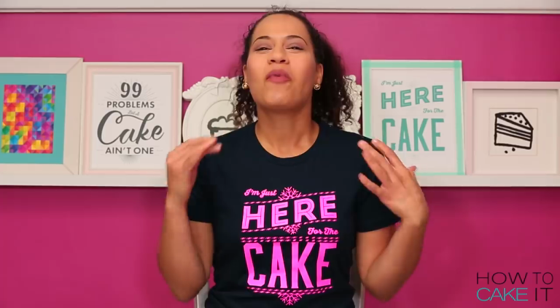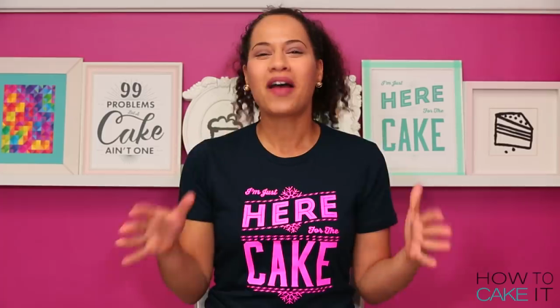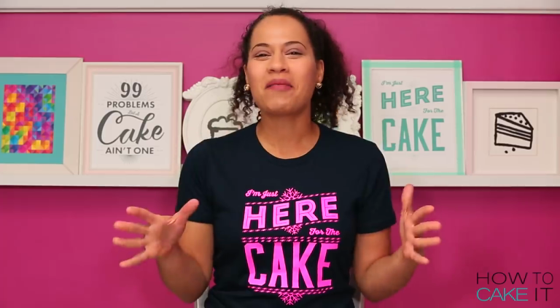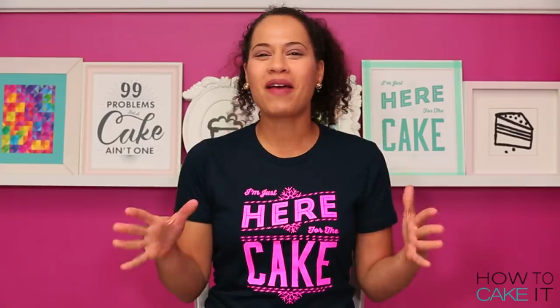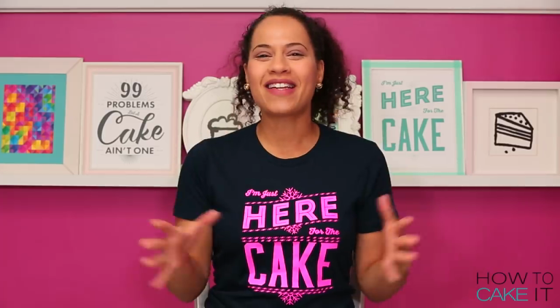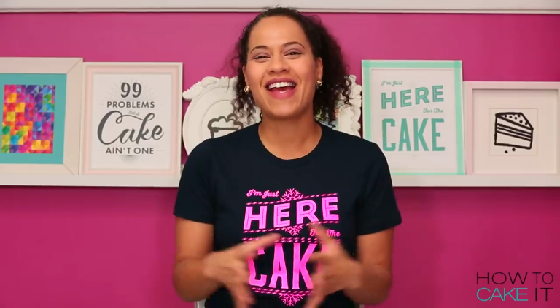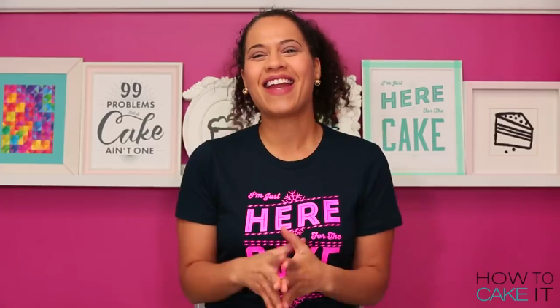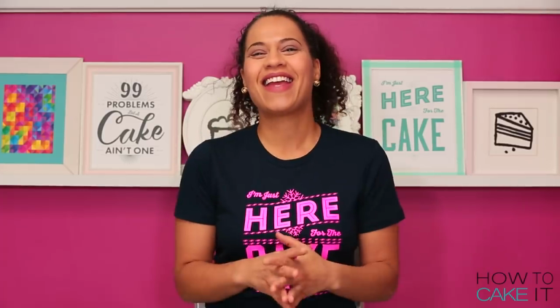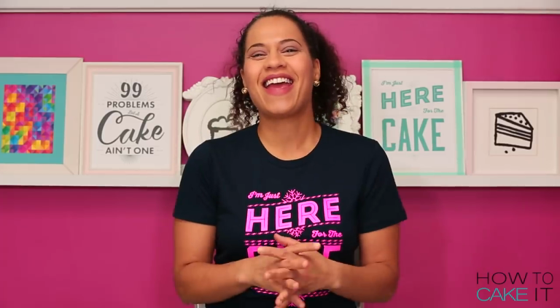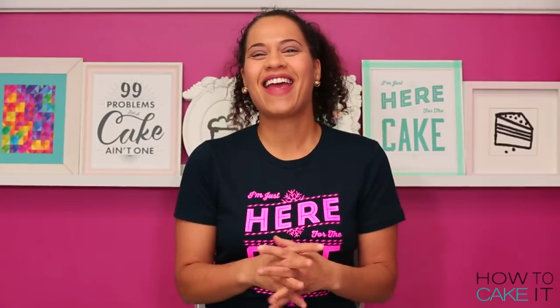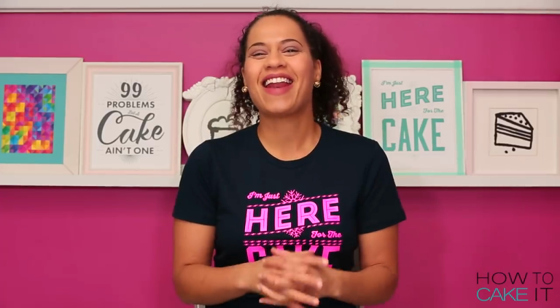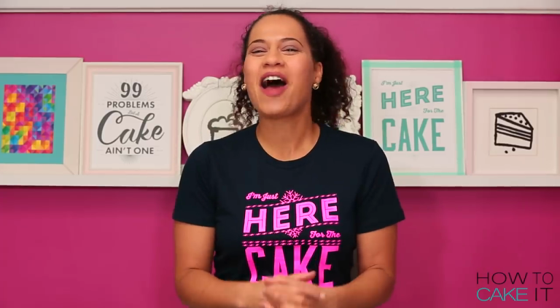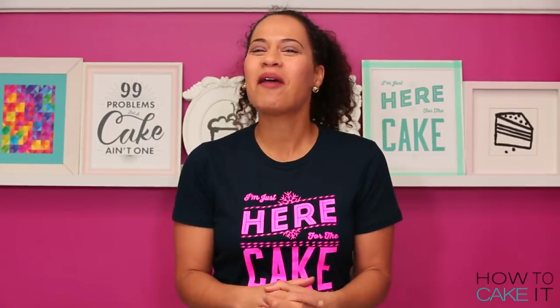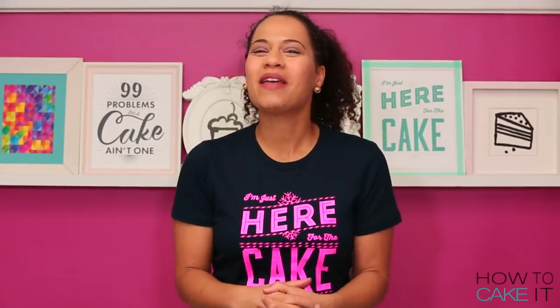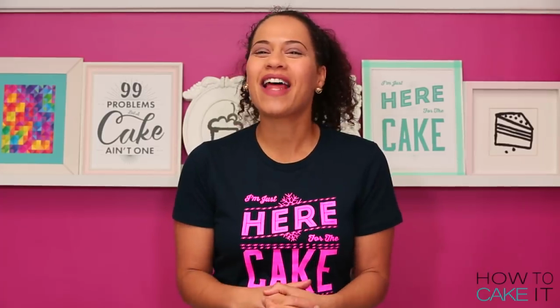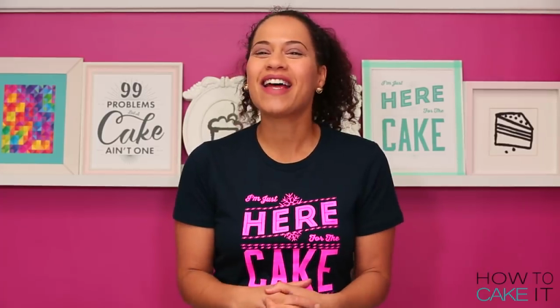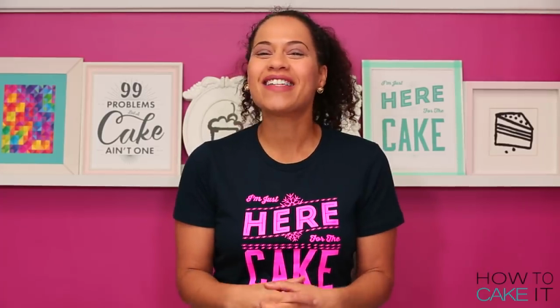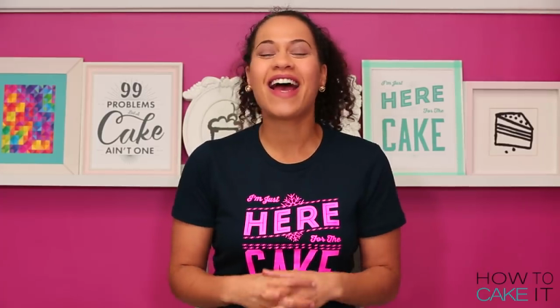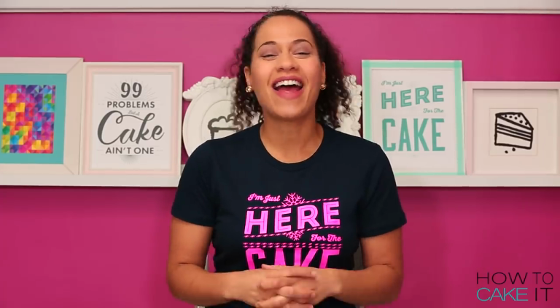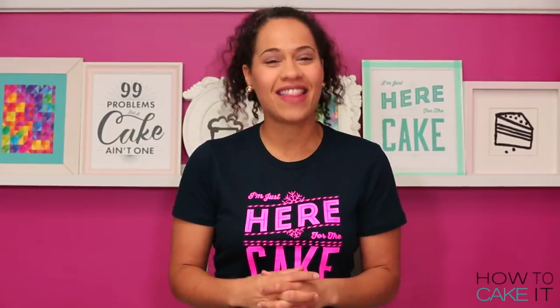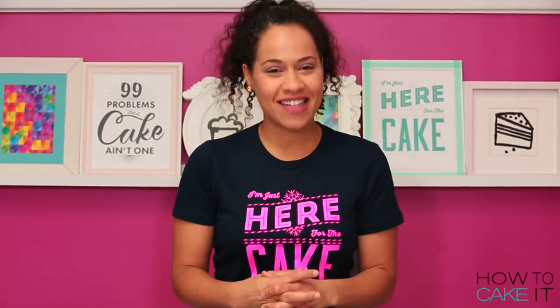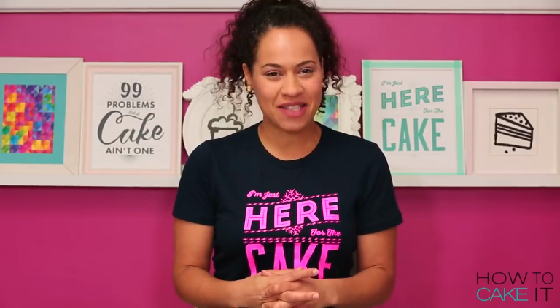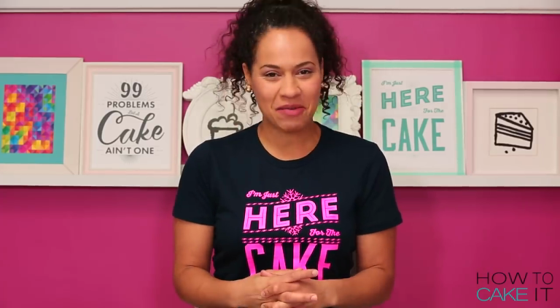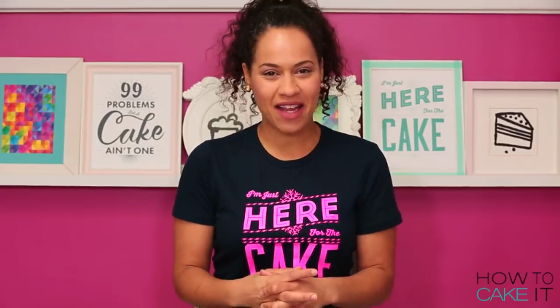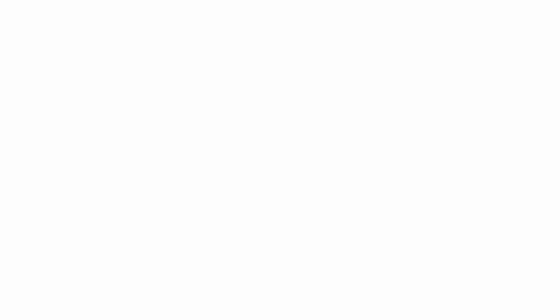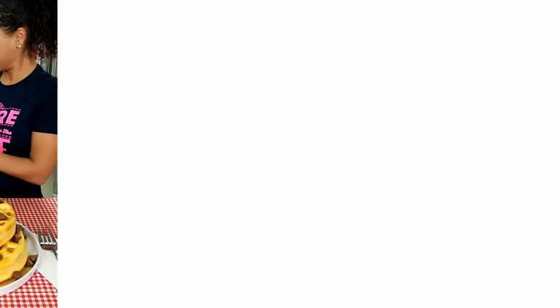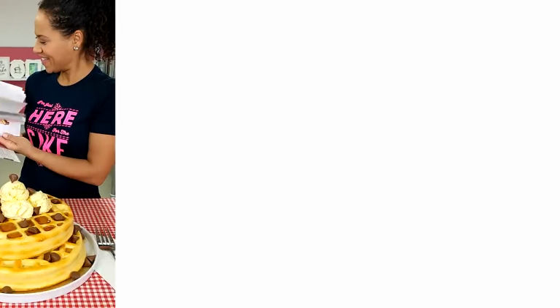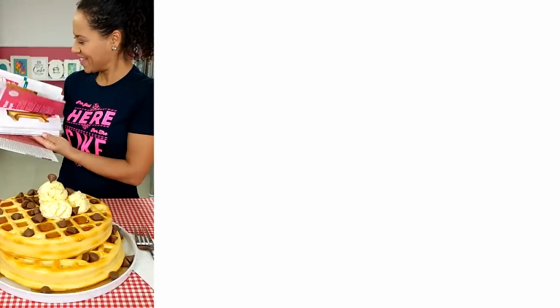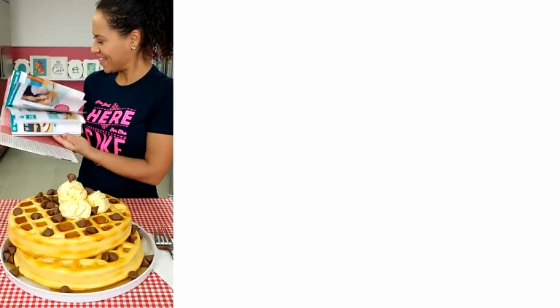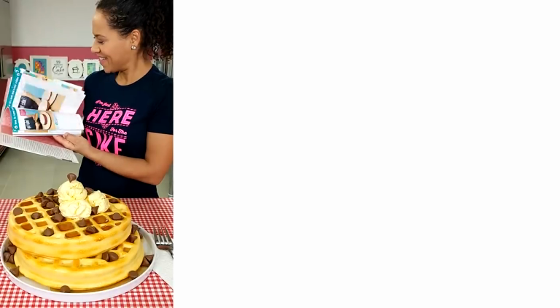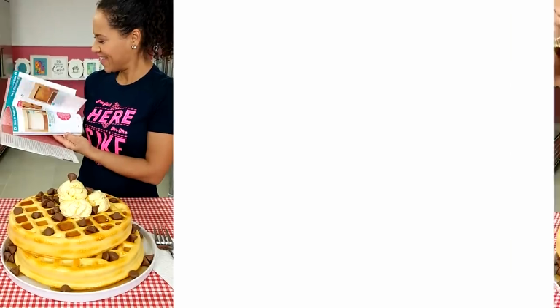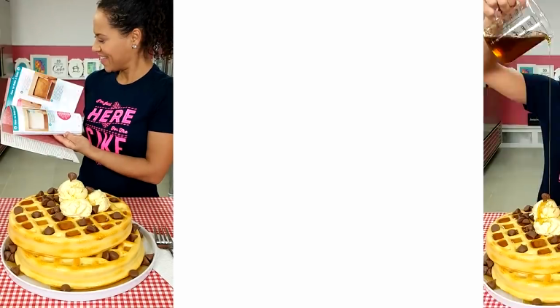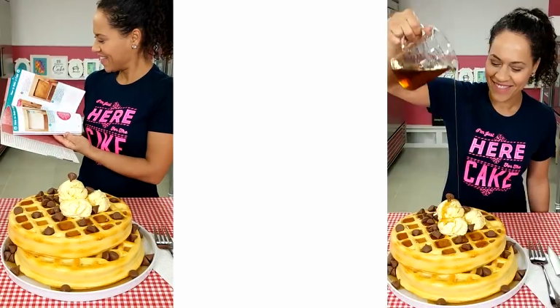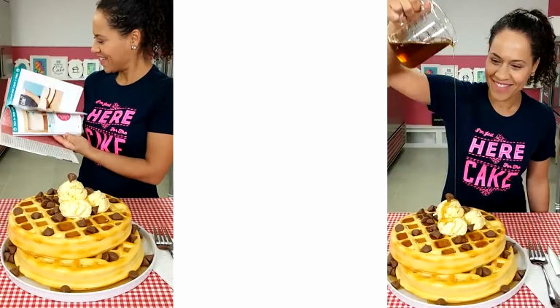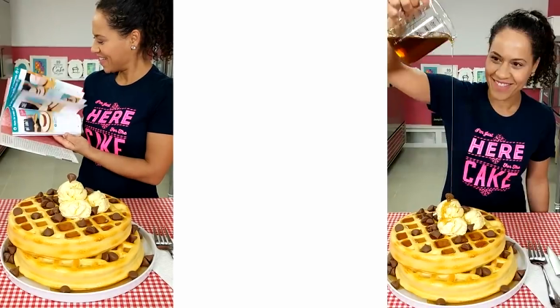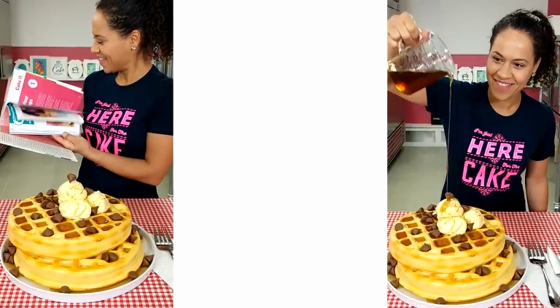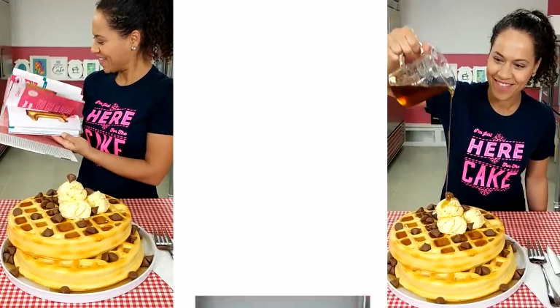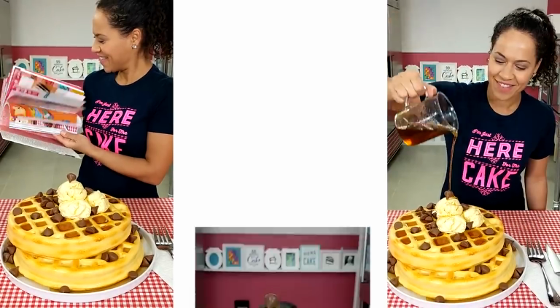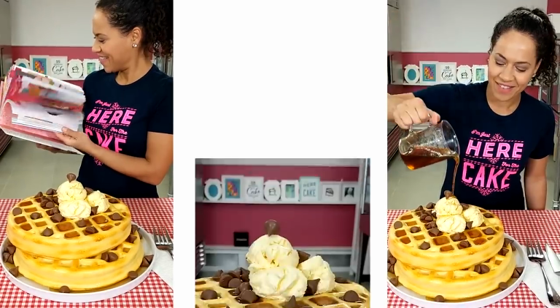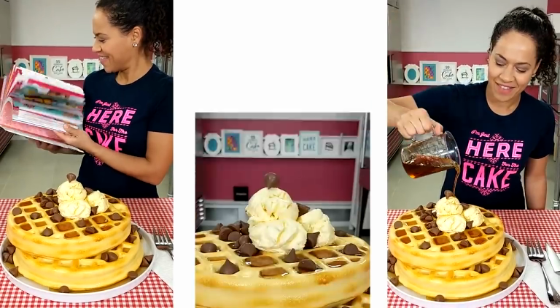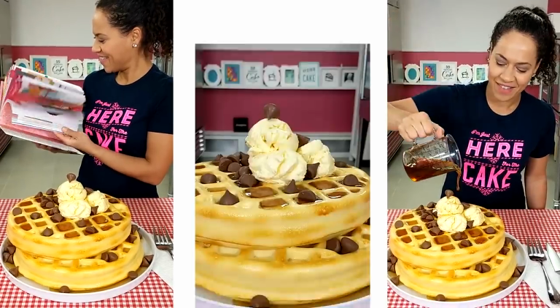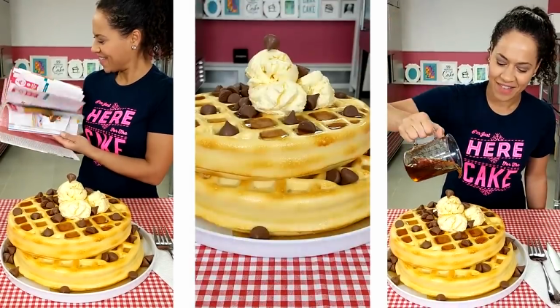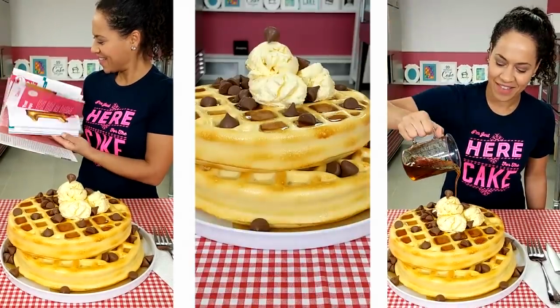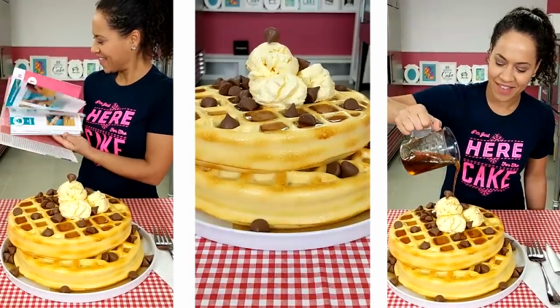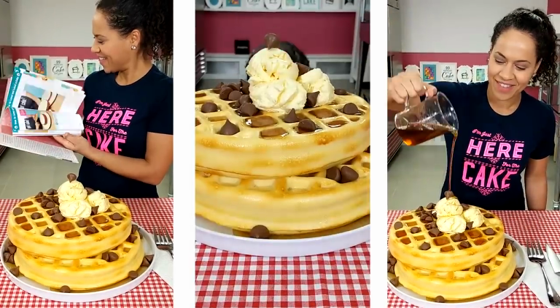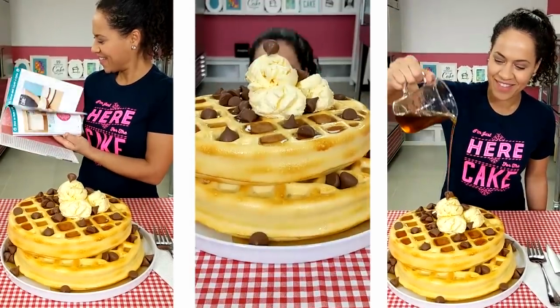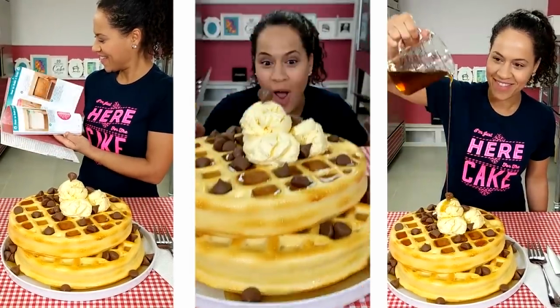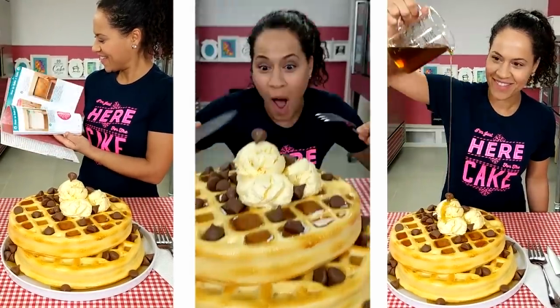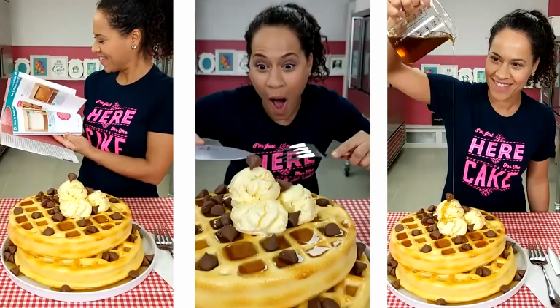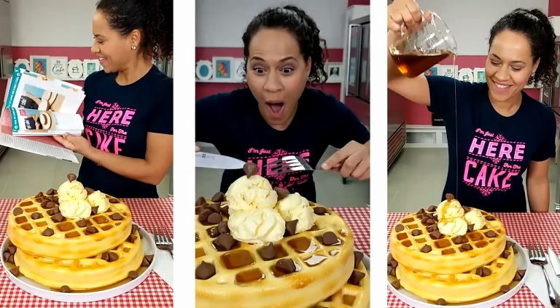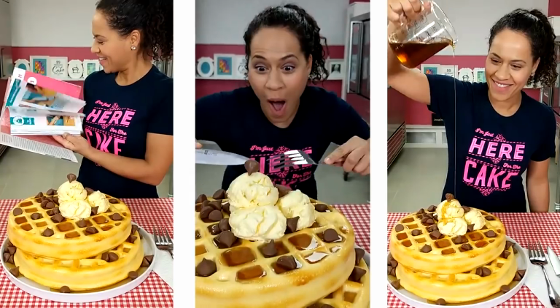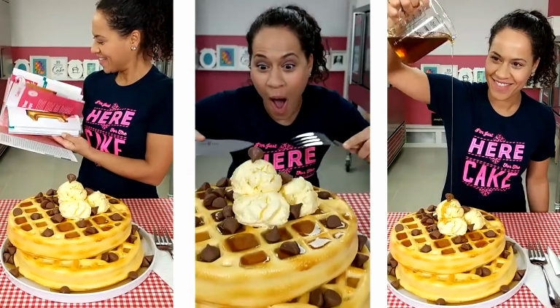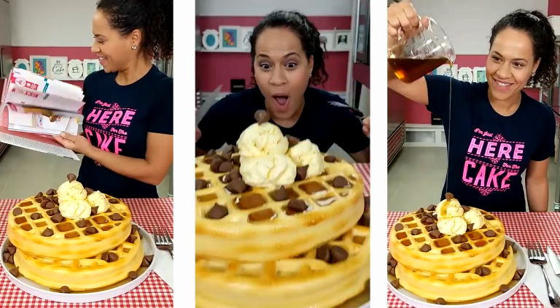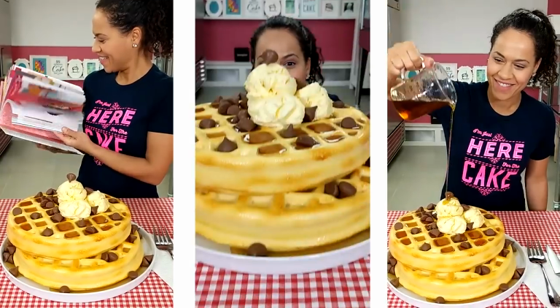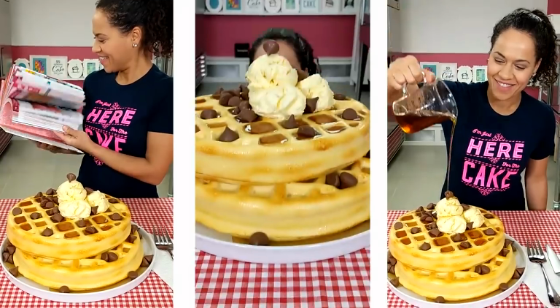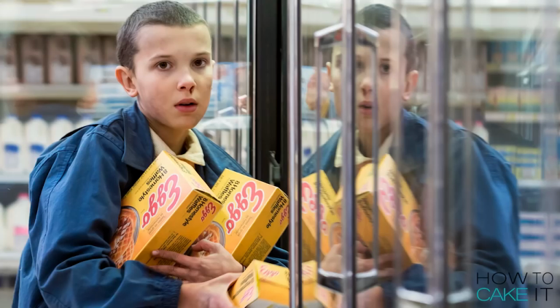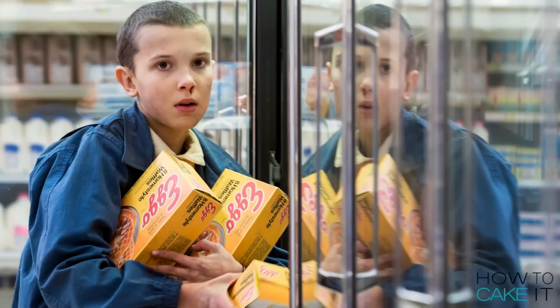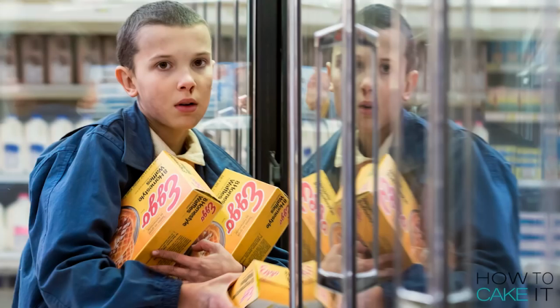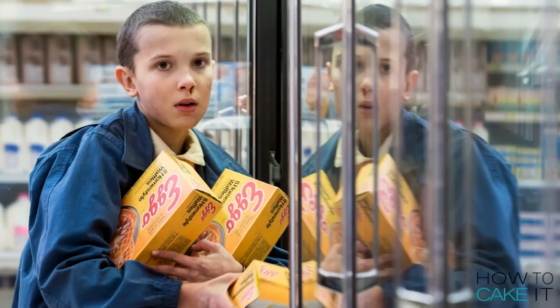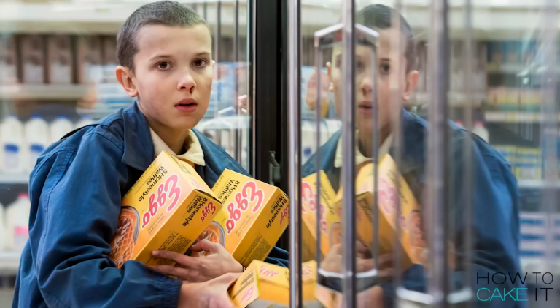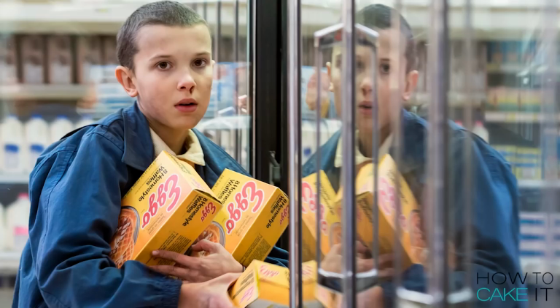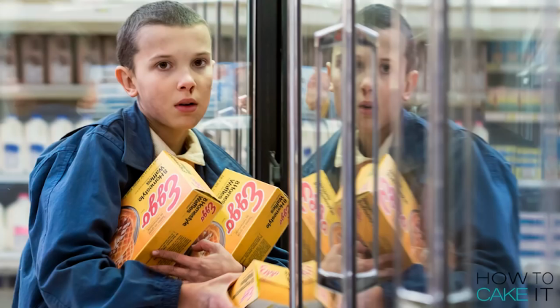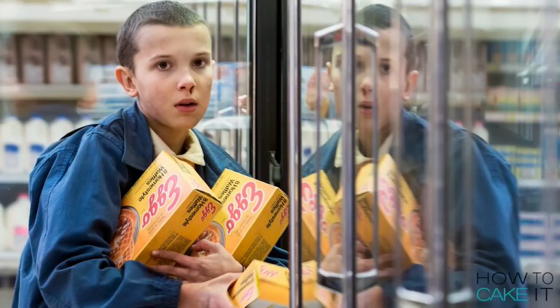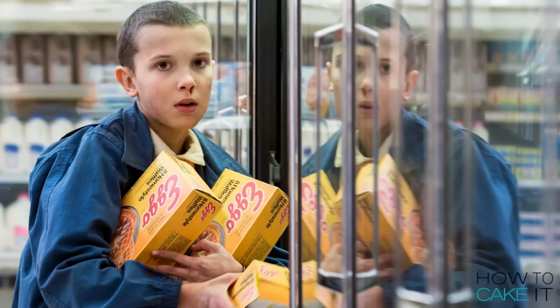Welcome back to How to Cake It! I'm Yolanda and this week I am caking giant Eggo waffles for Eleven from Stranger Things.